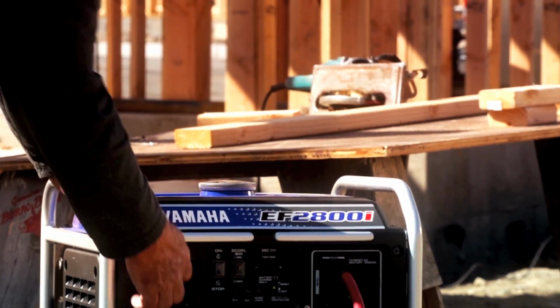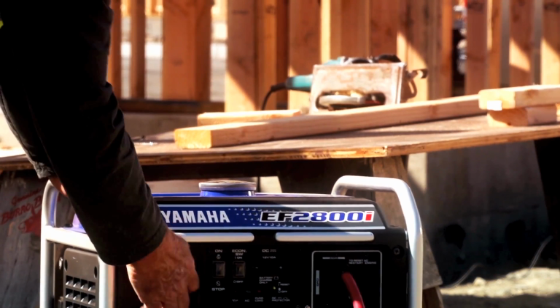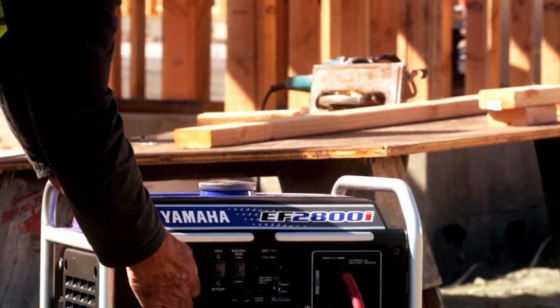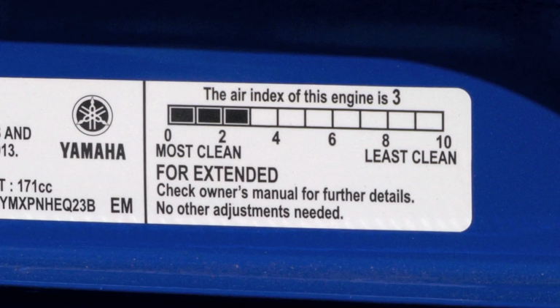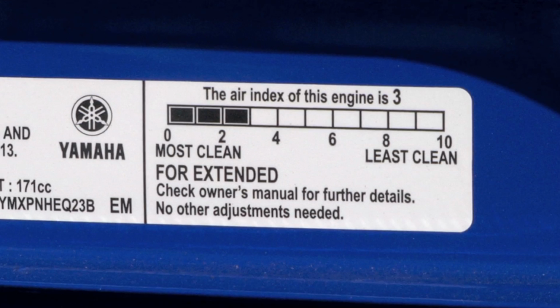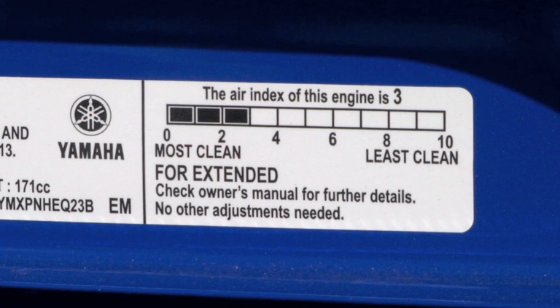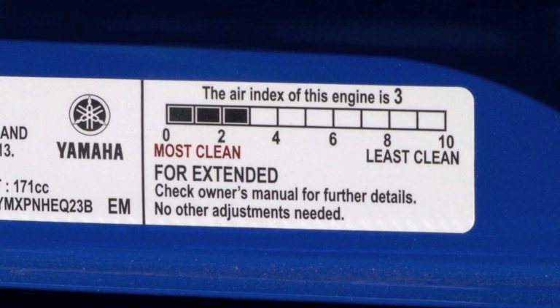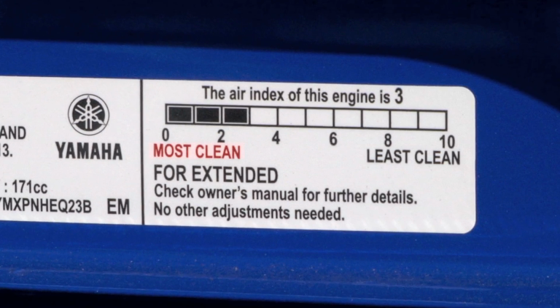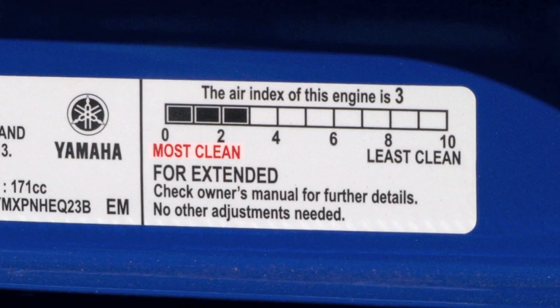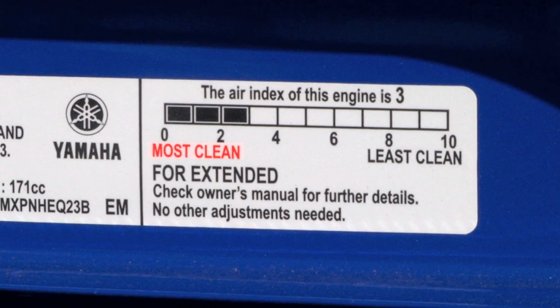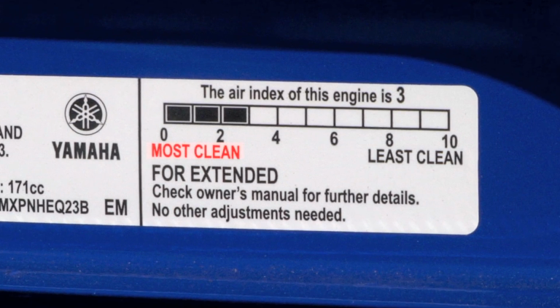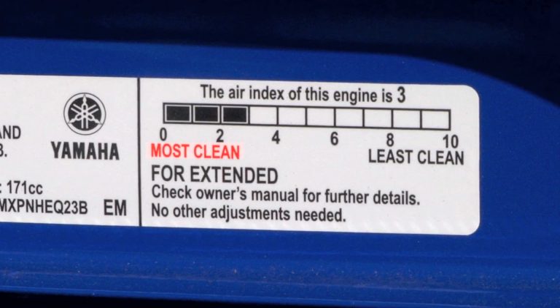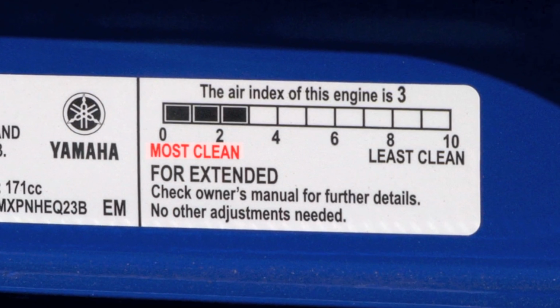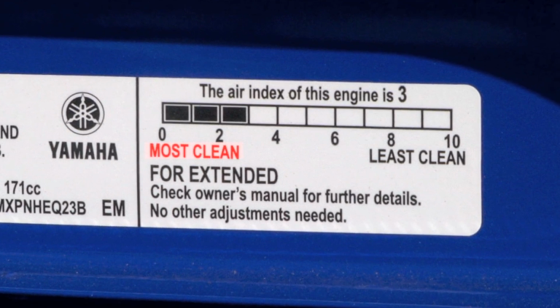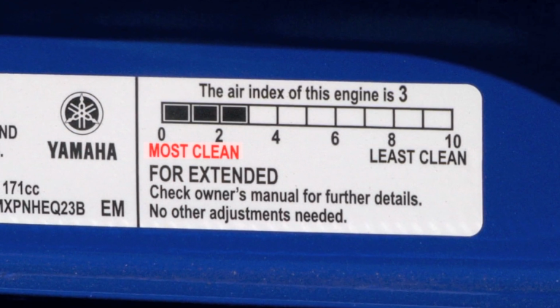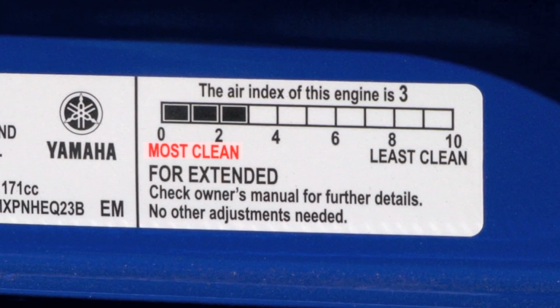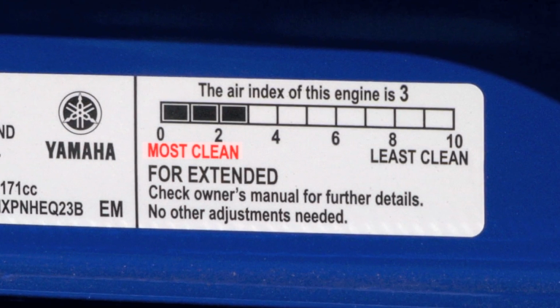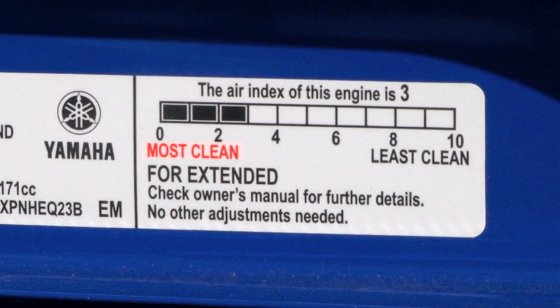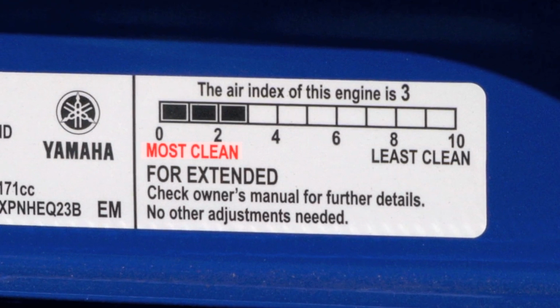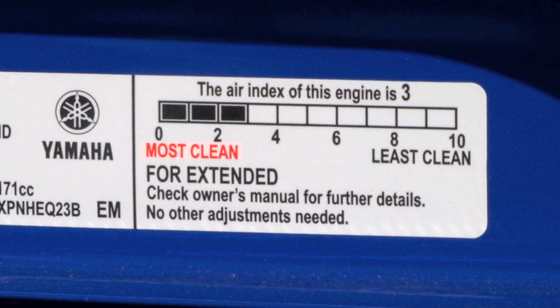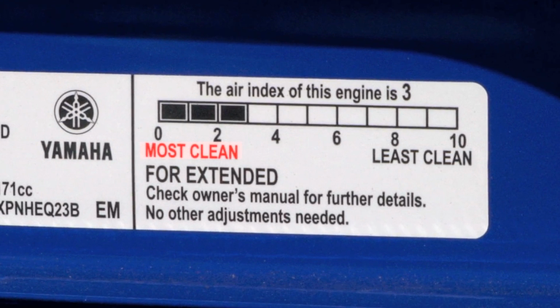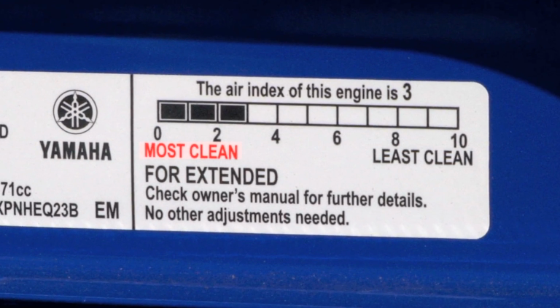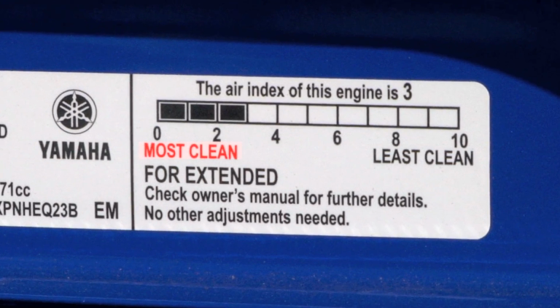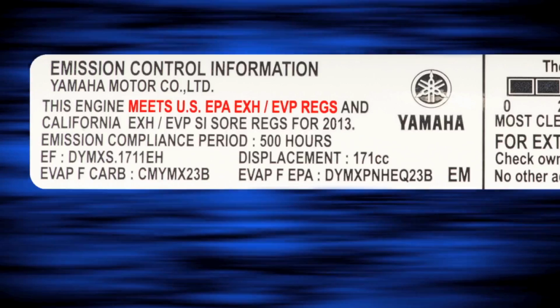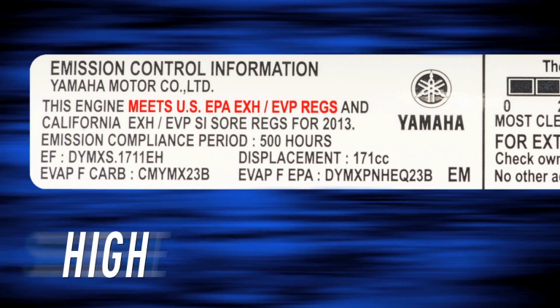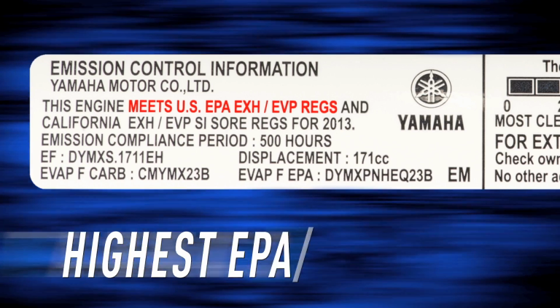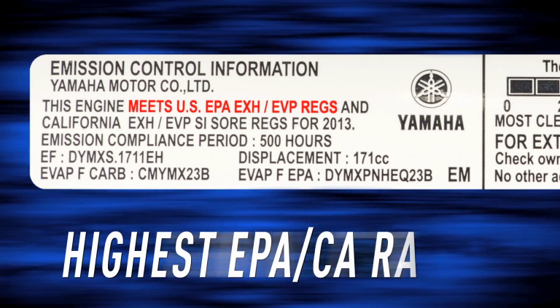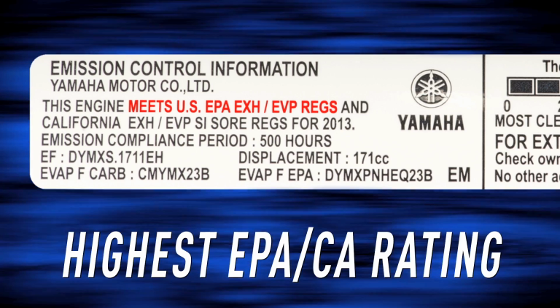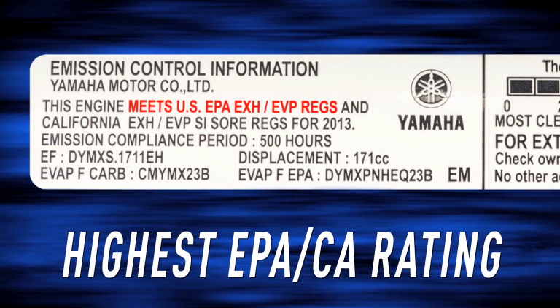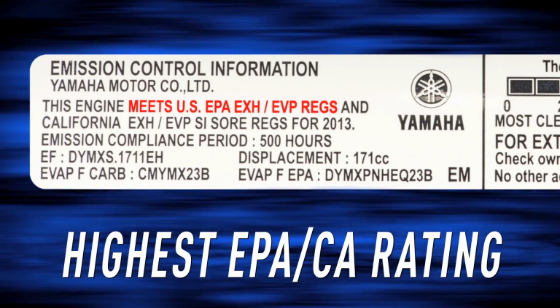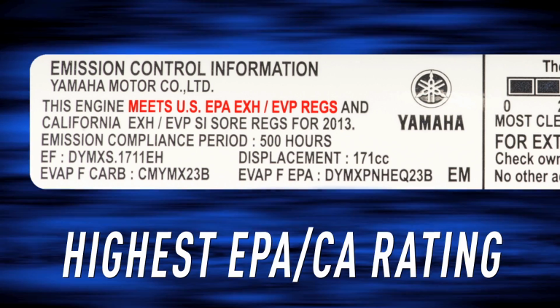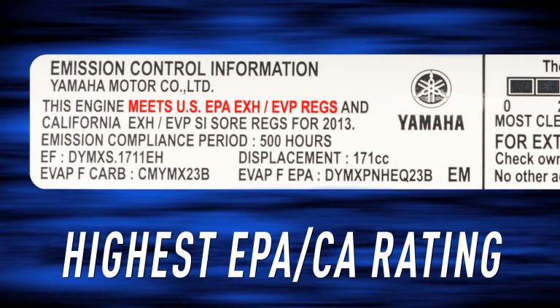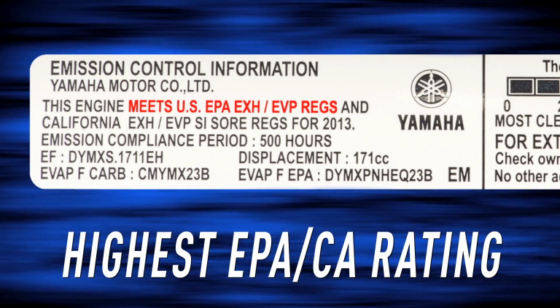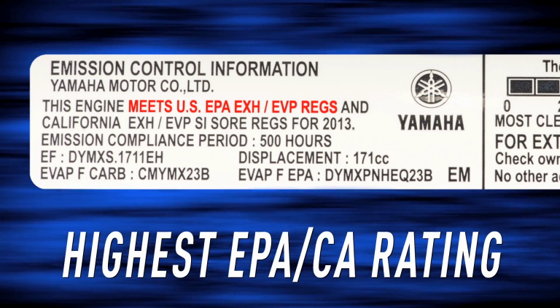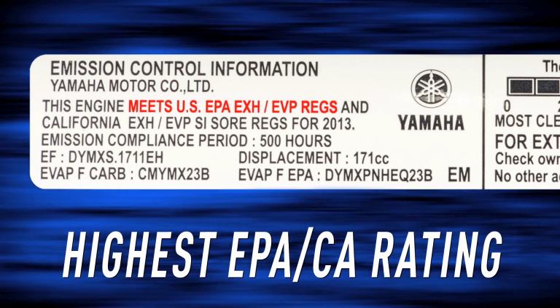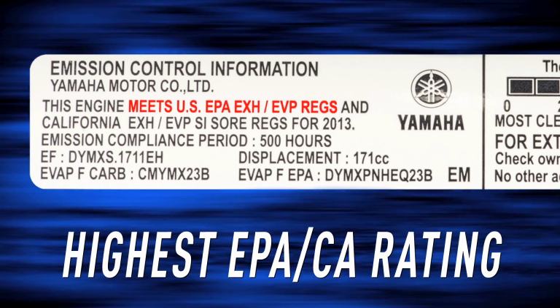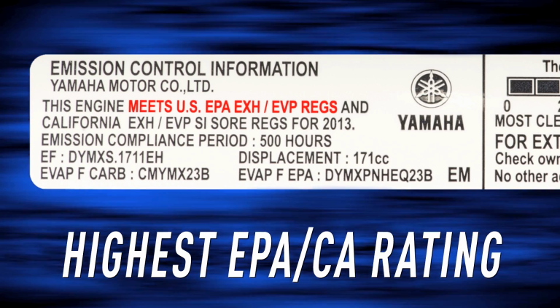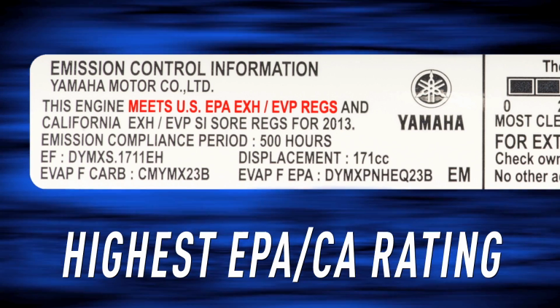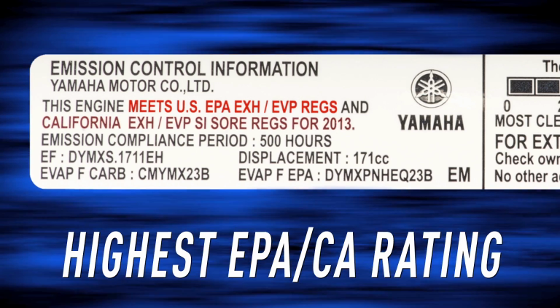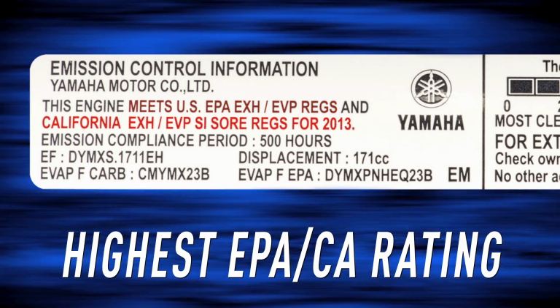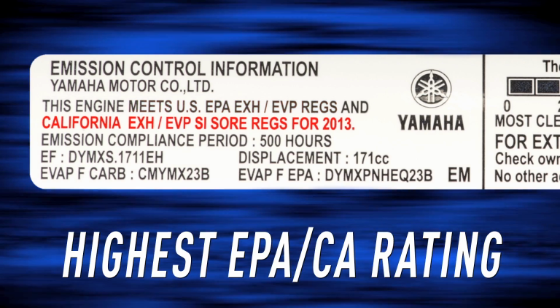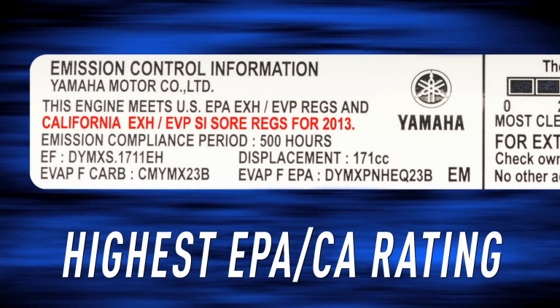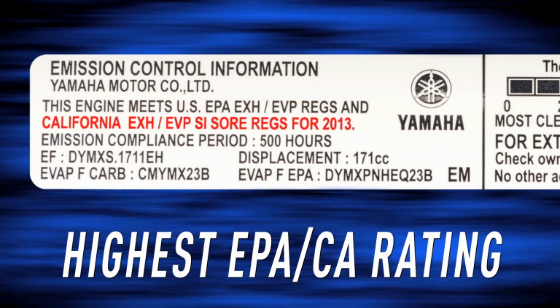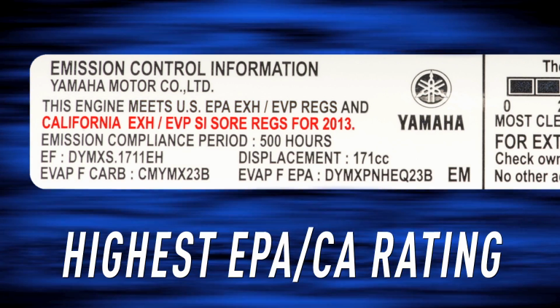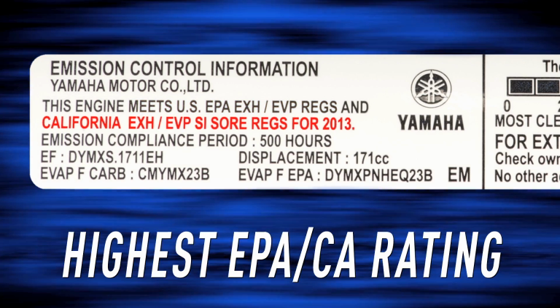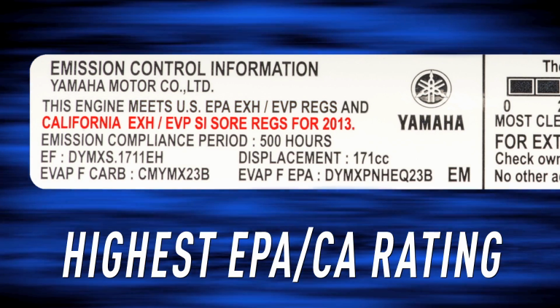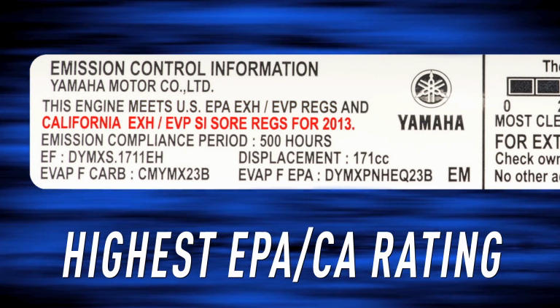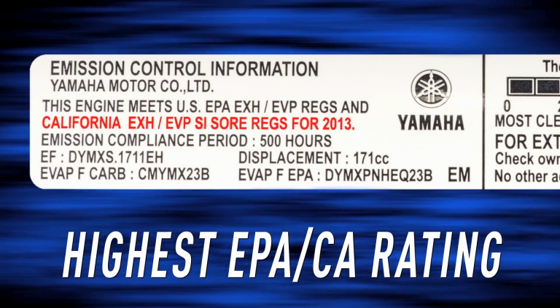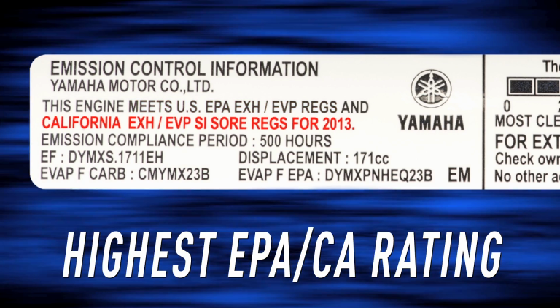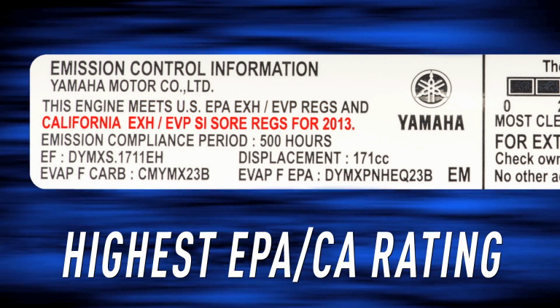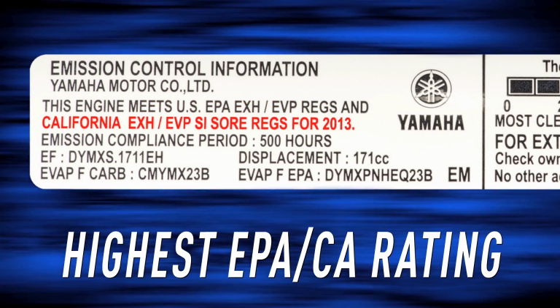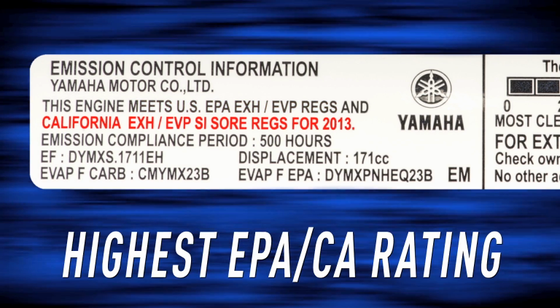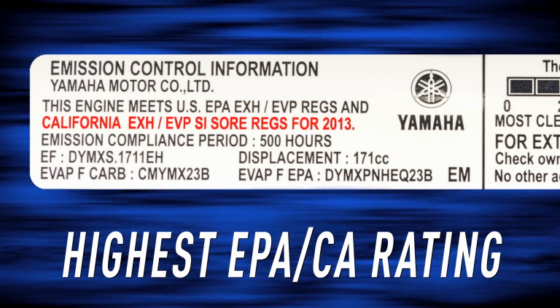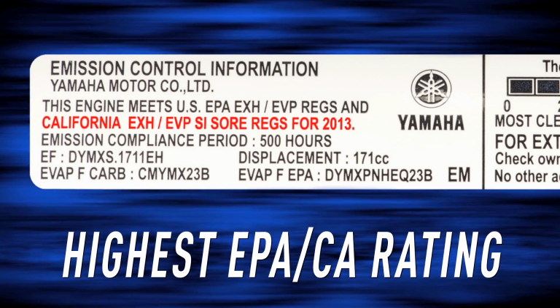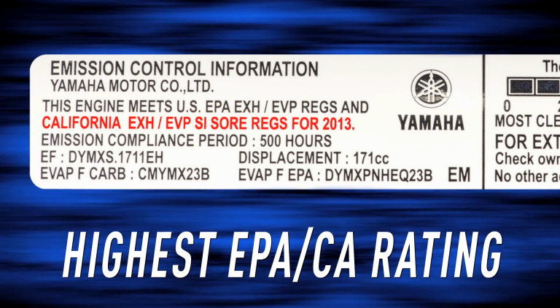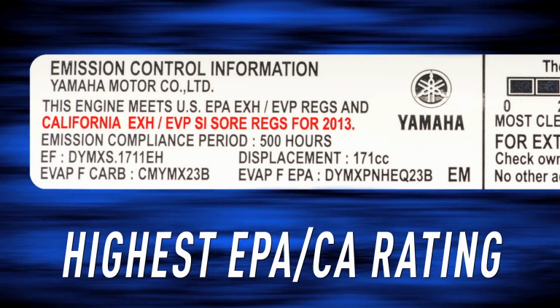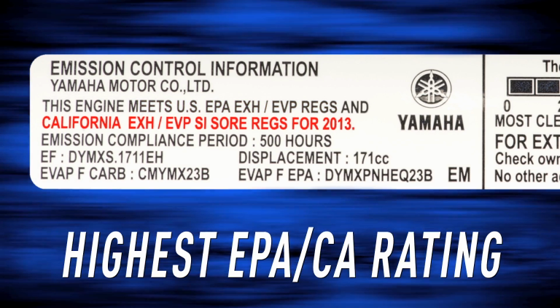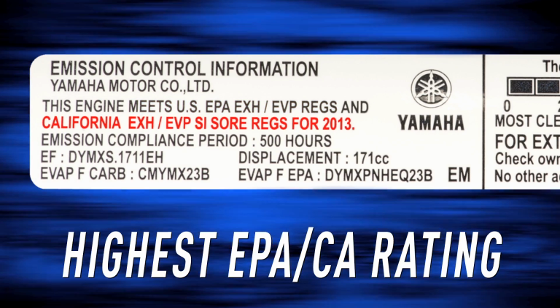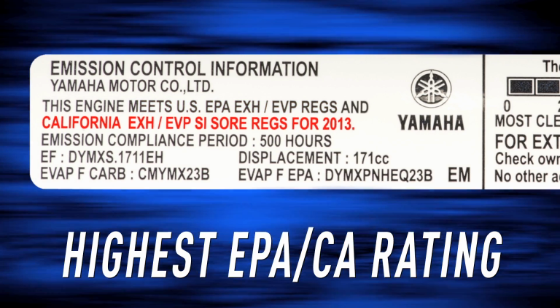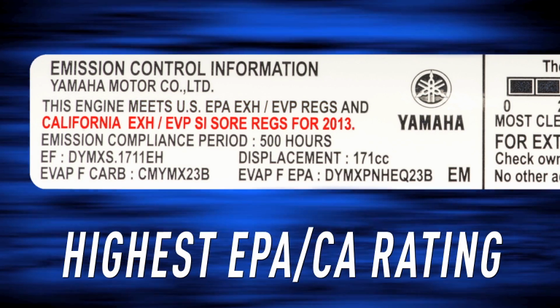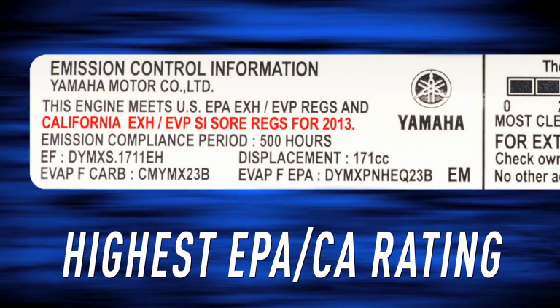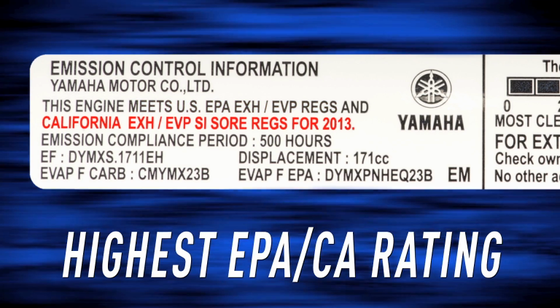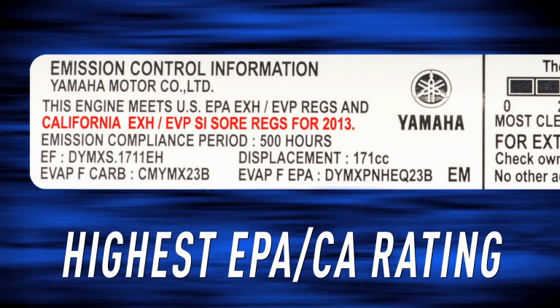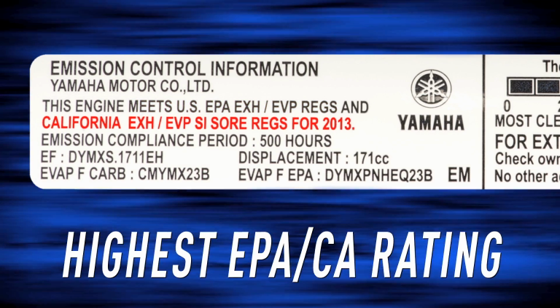And it runs ultra-clean, too, meeting the highest EPA and California Air Resources Board standards.